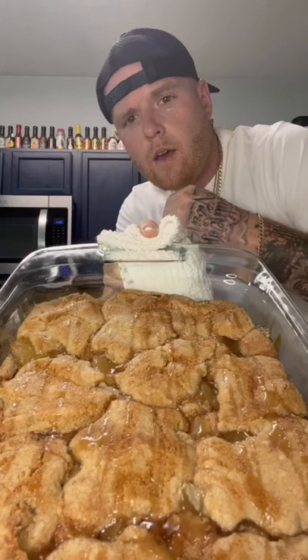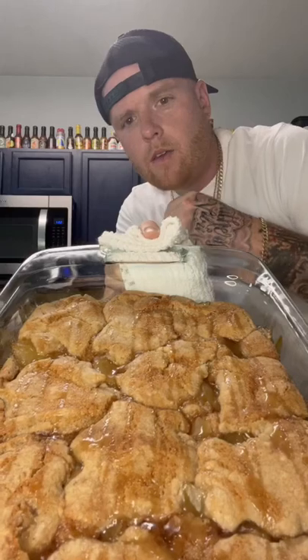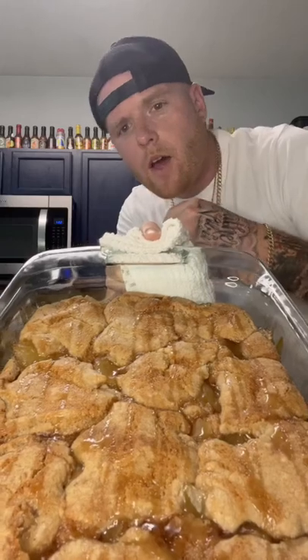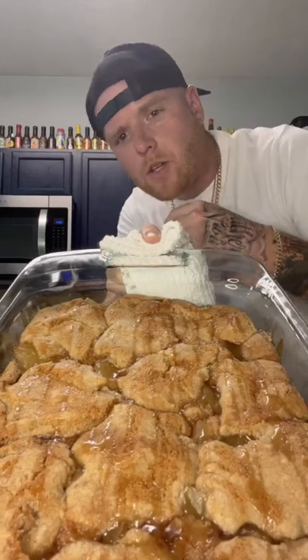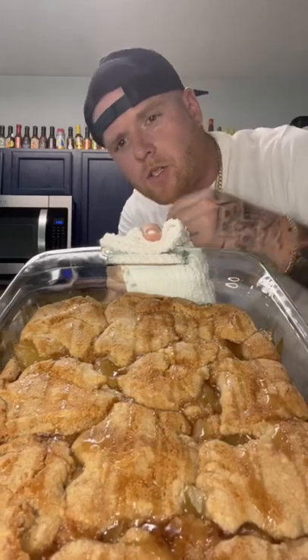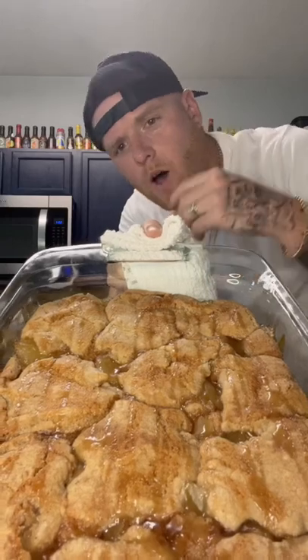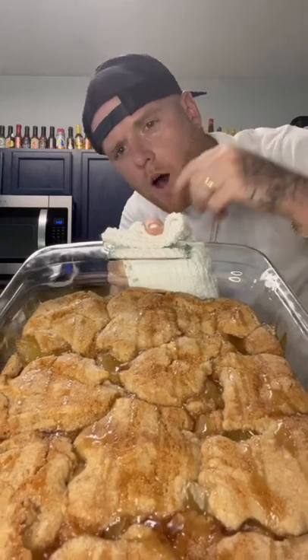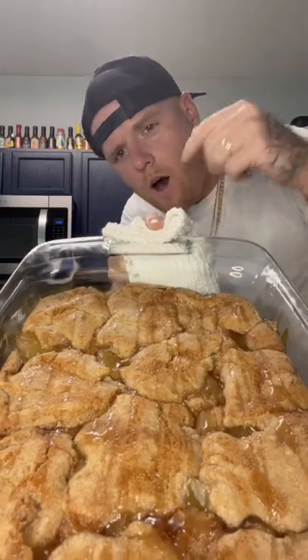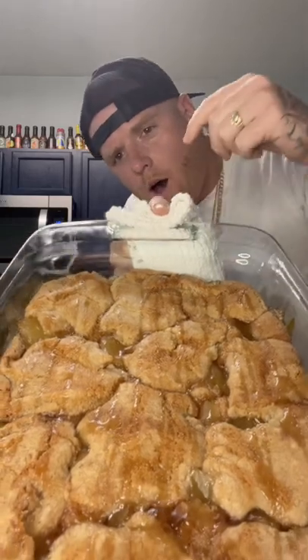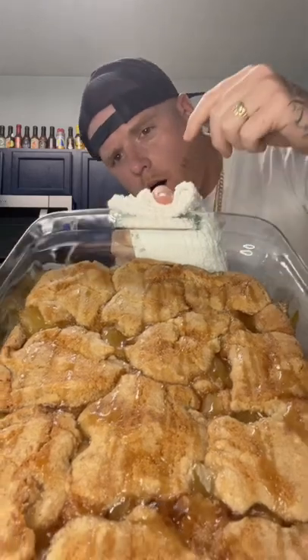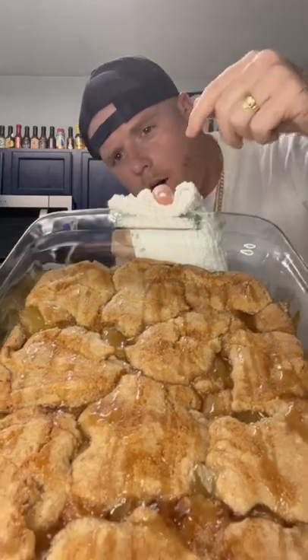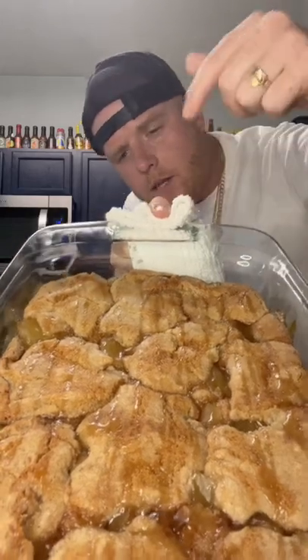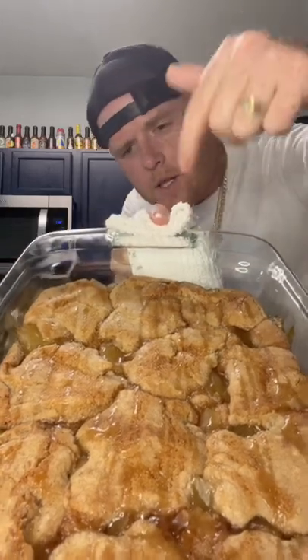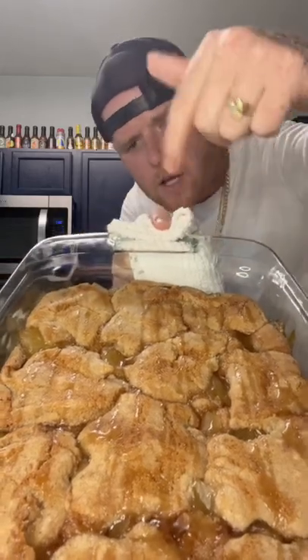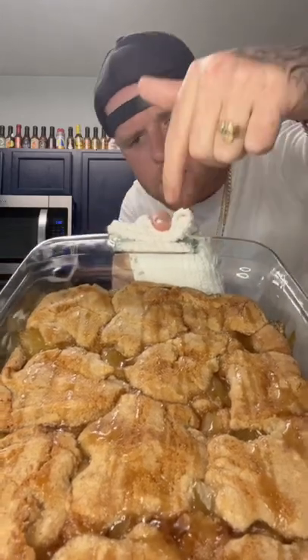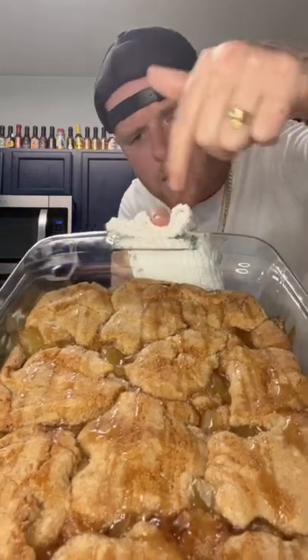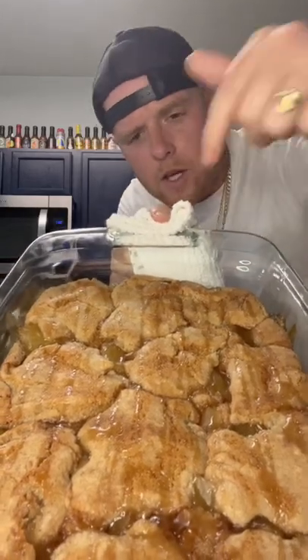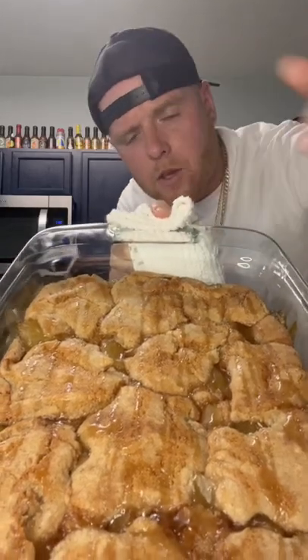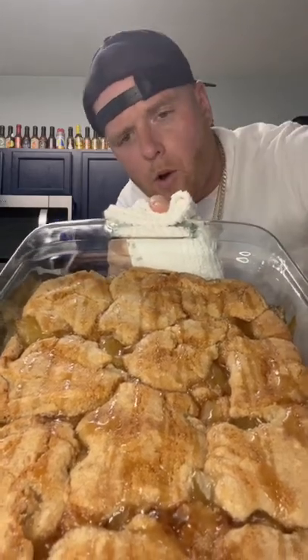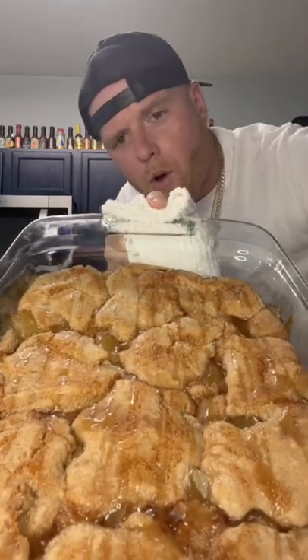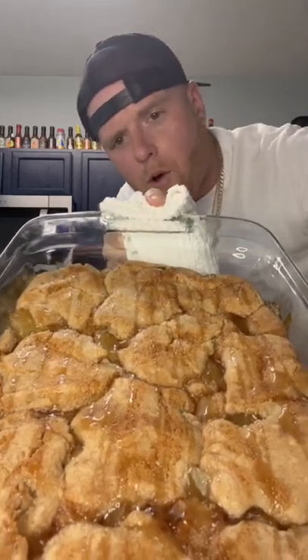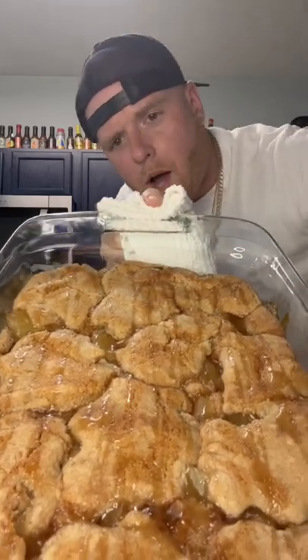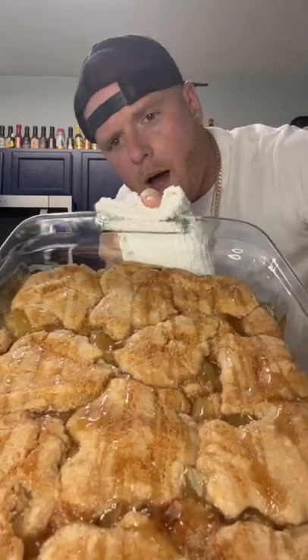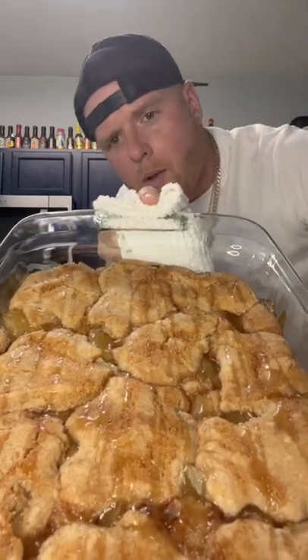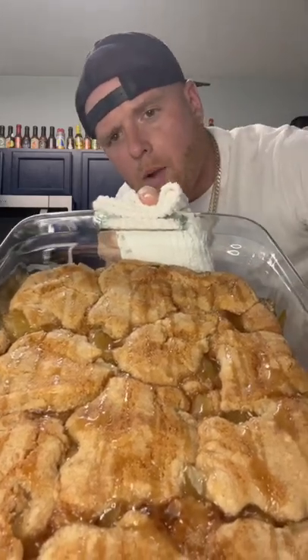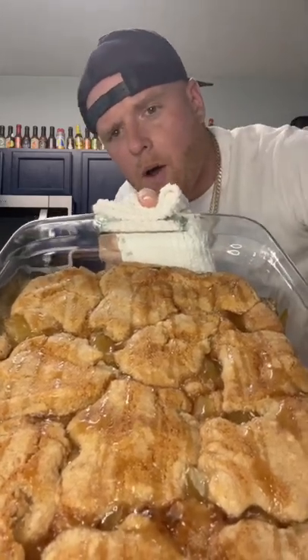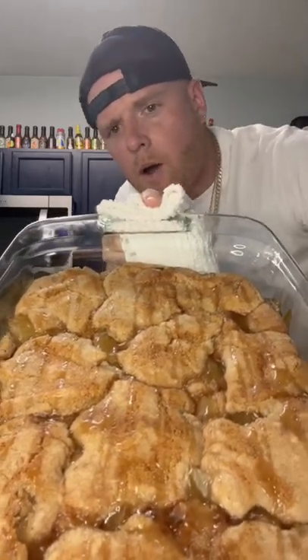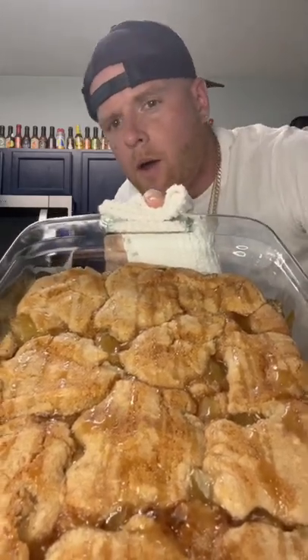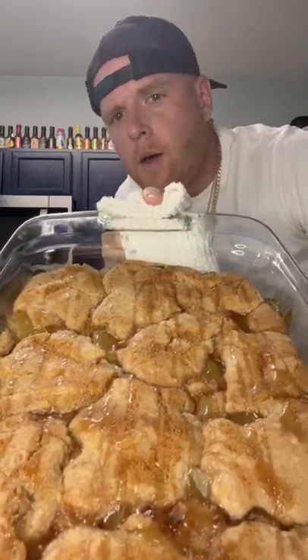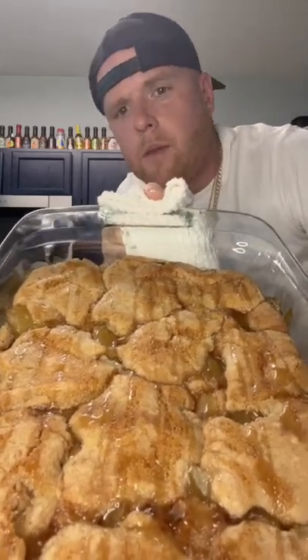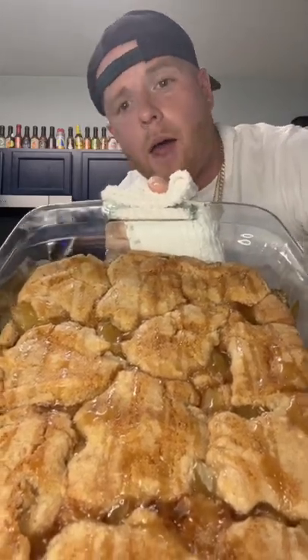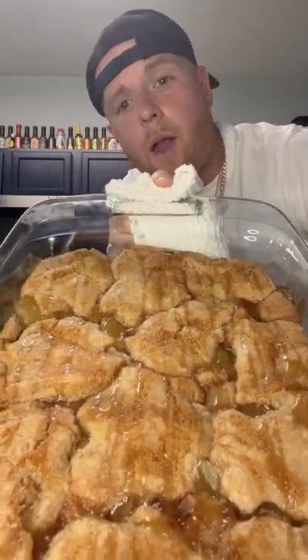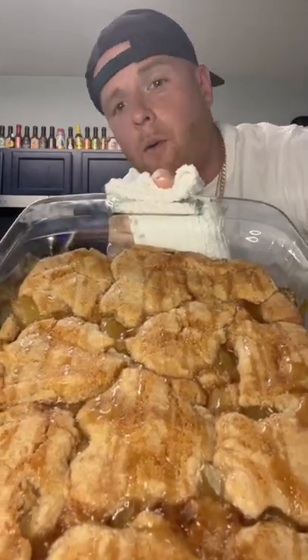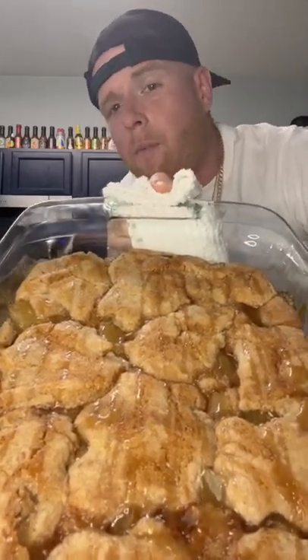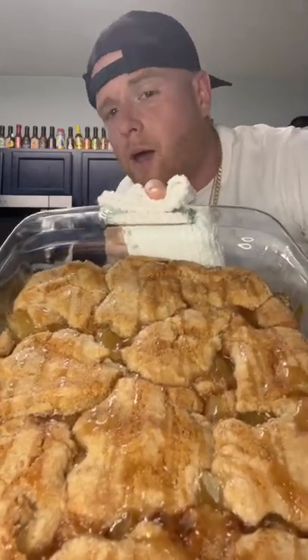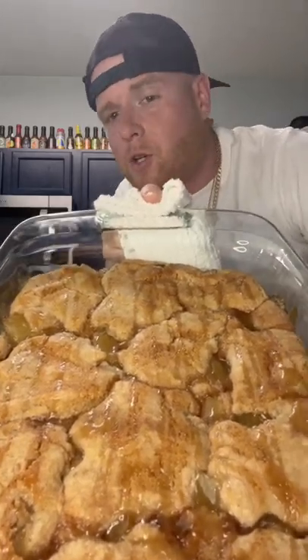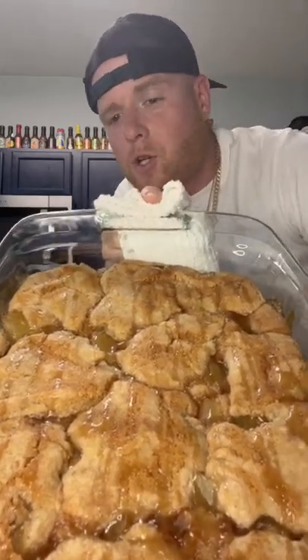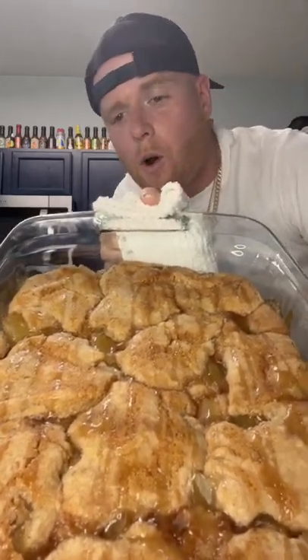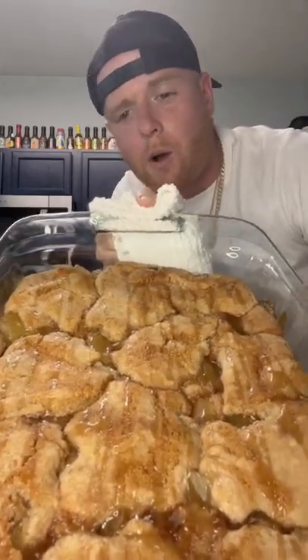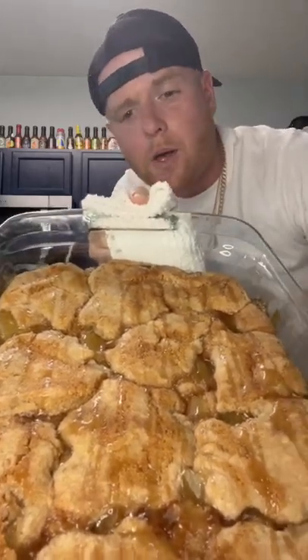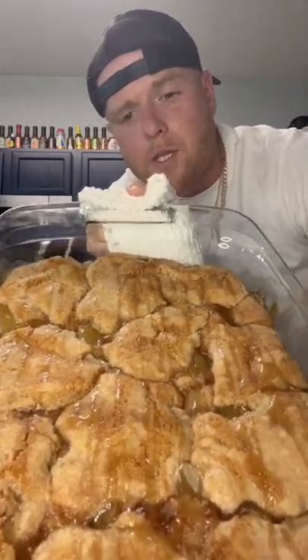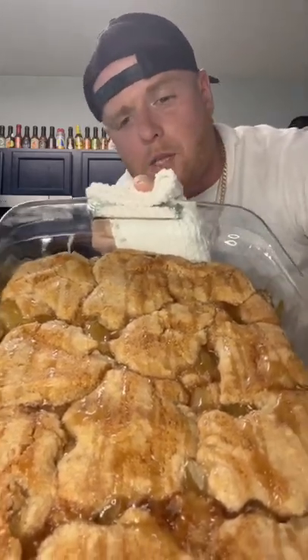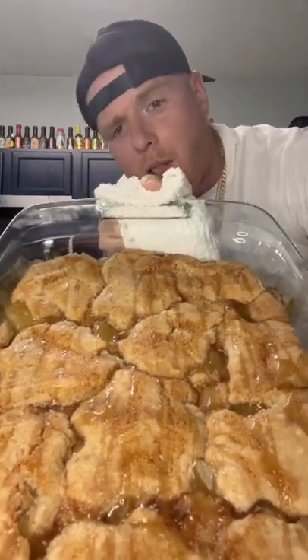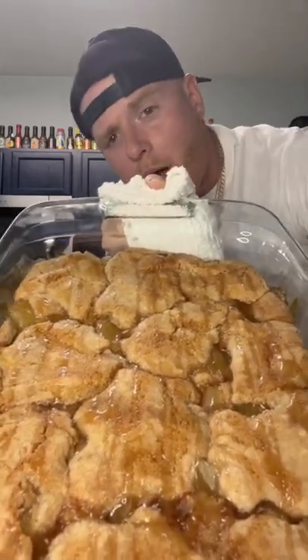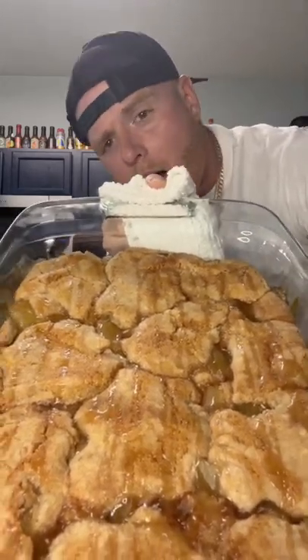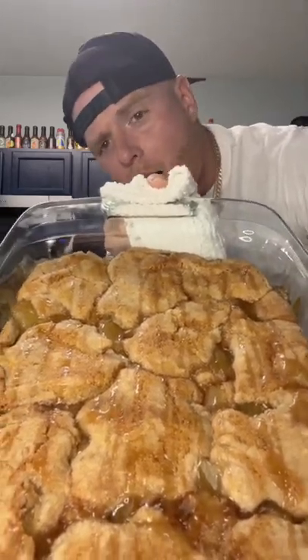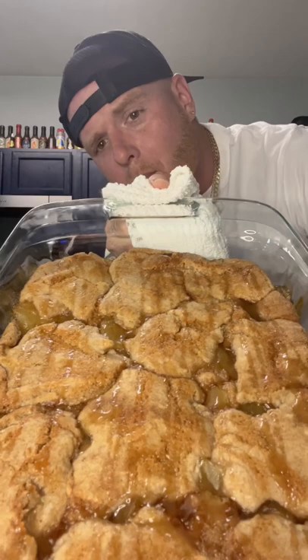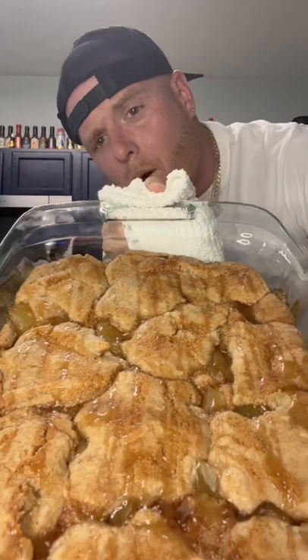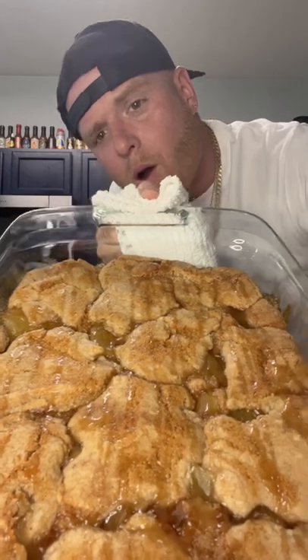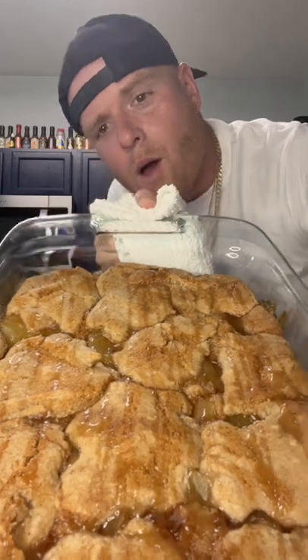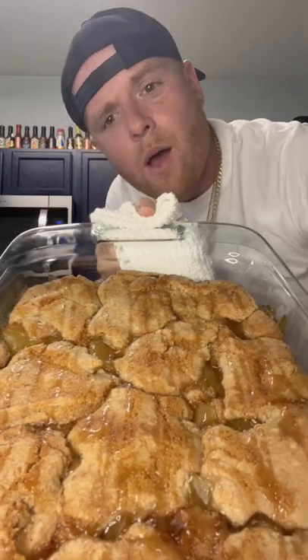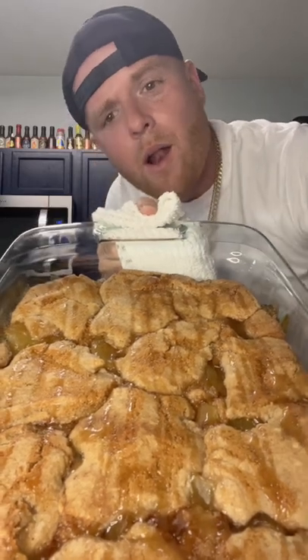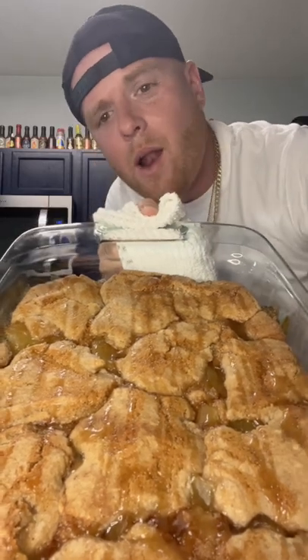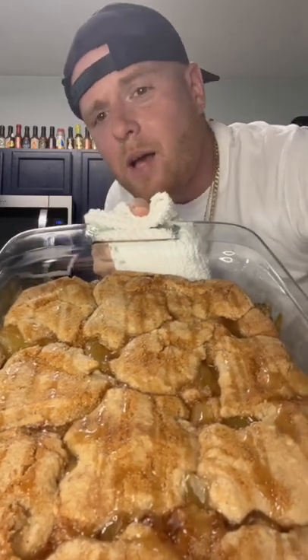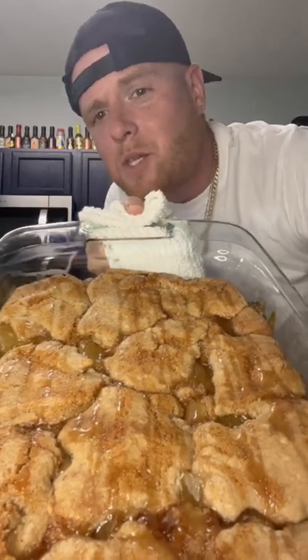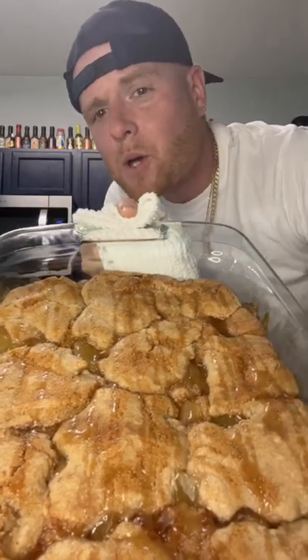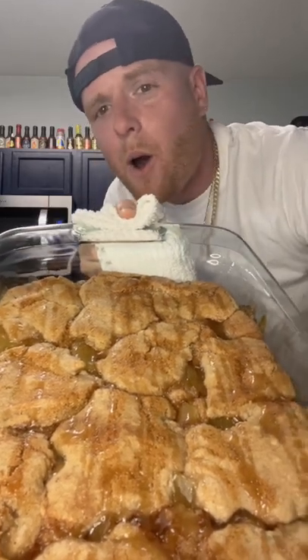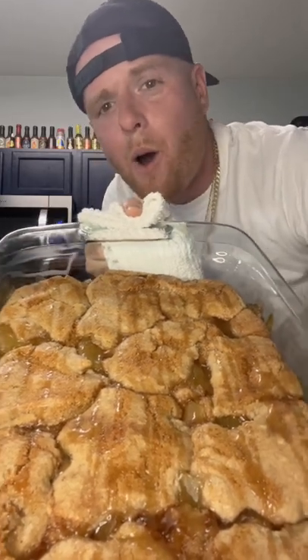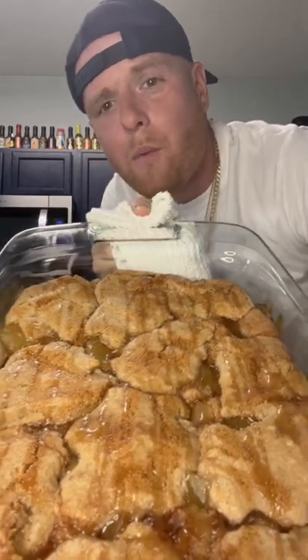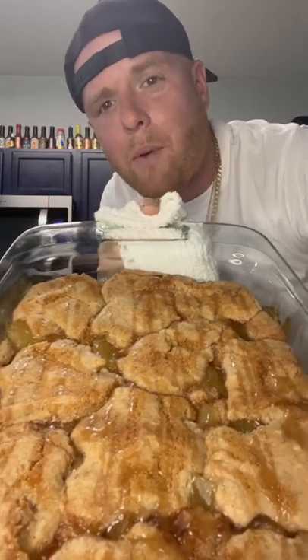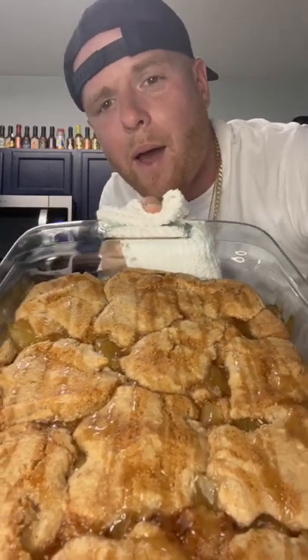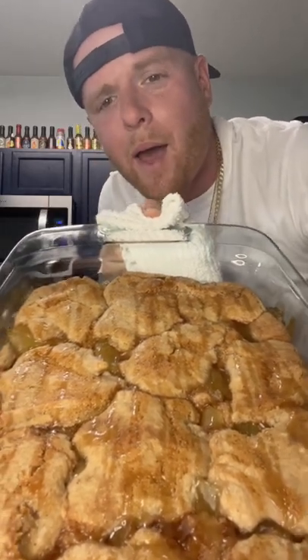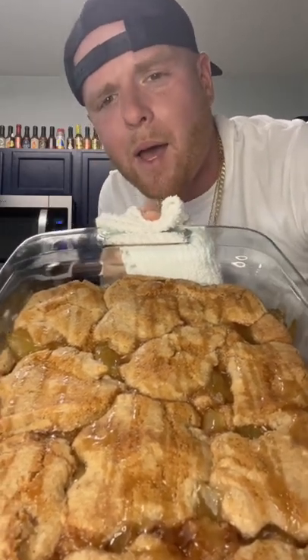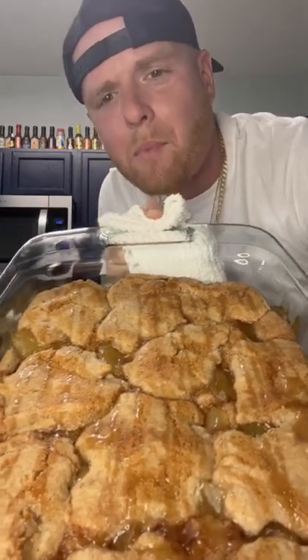Yes, sir! This is that Snickerdoodle Cobbler that'll make Shorty slobber. Let's go, baby!